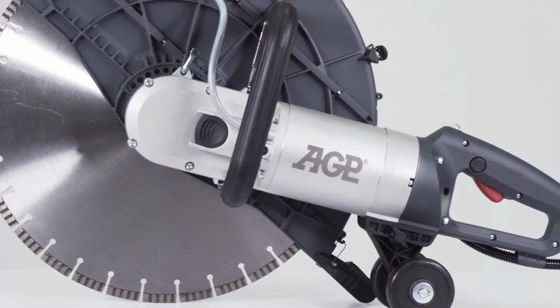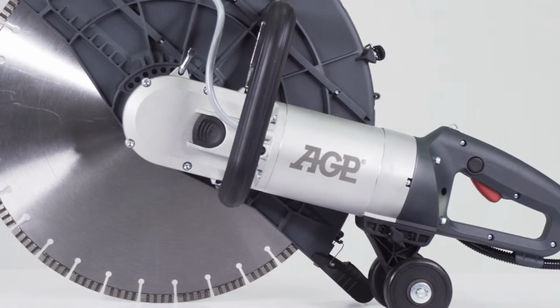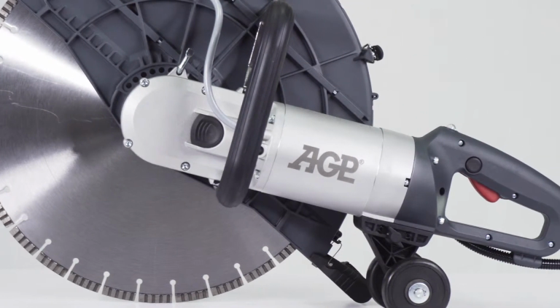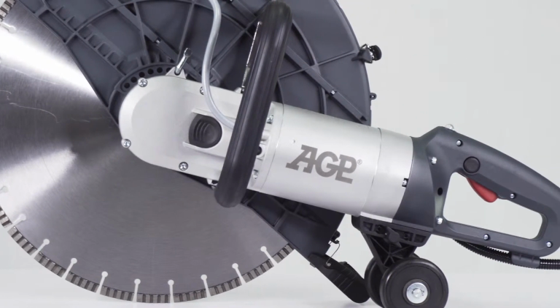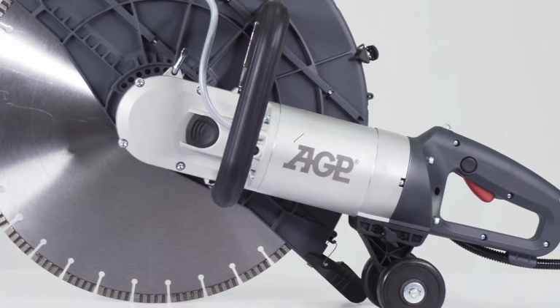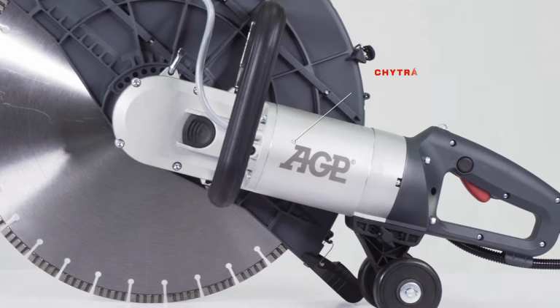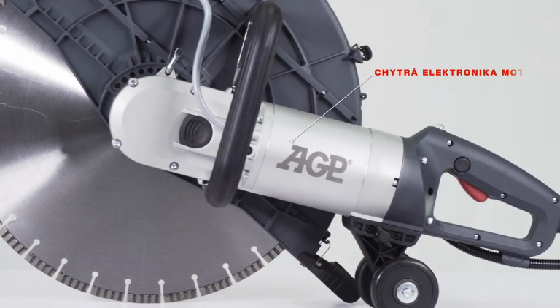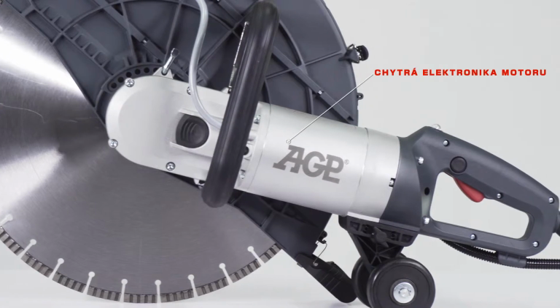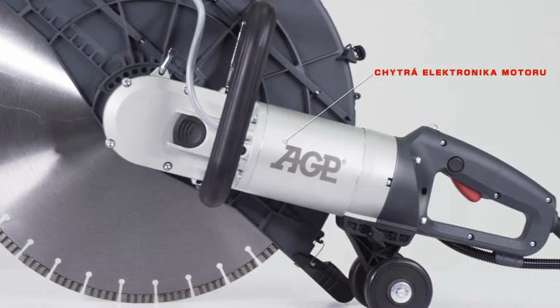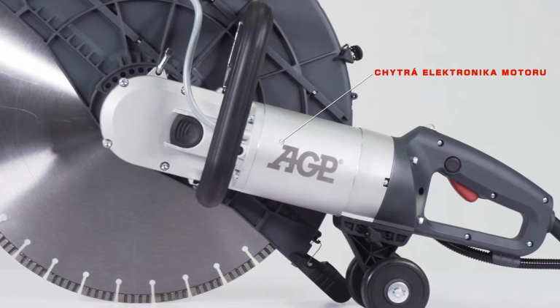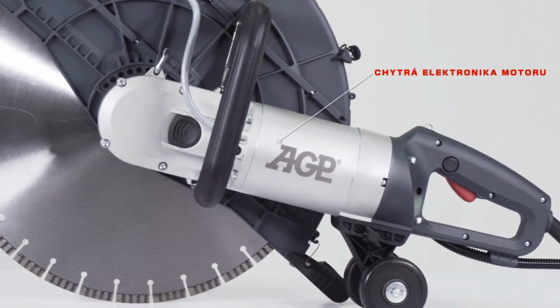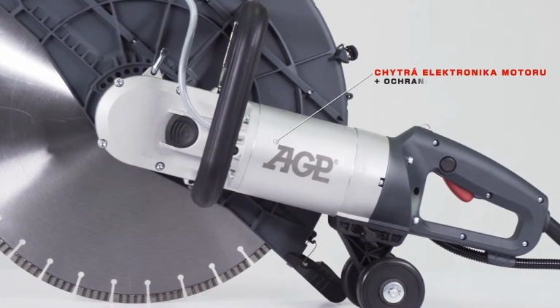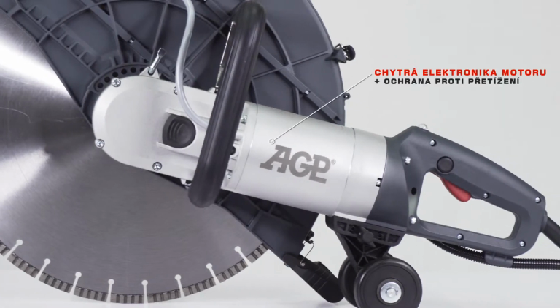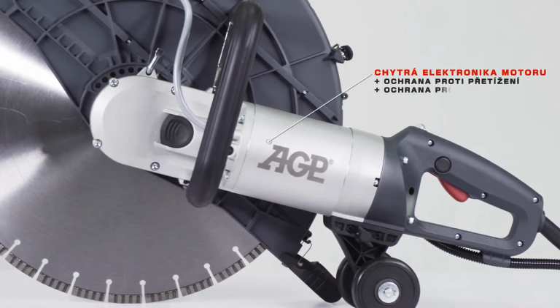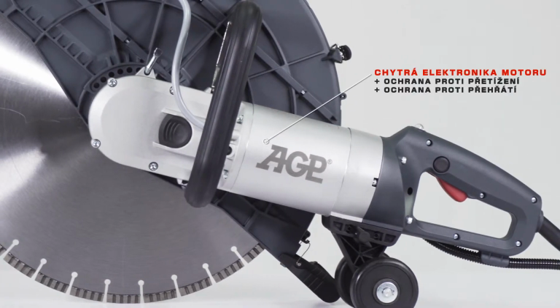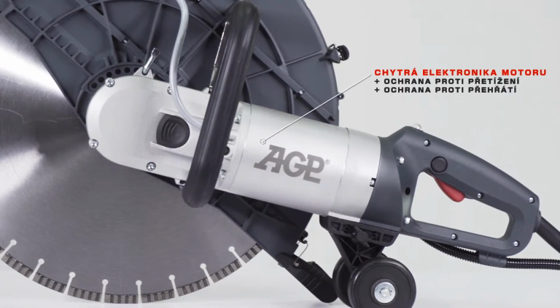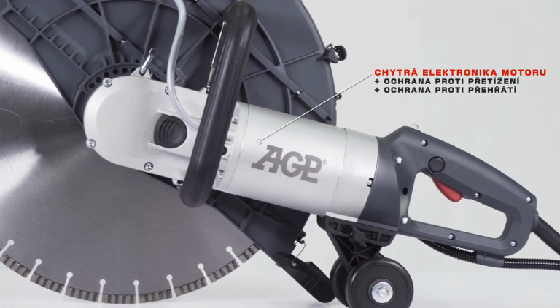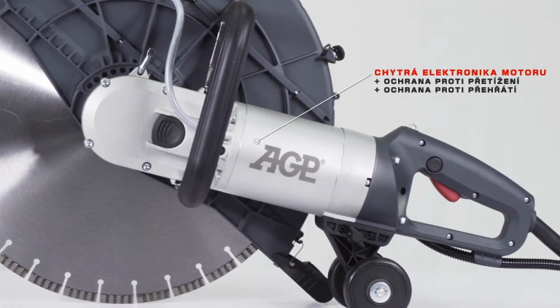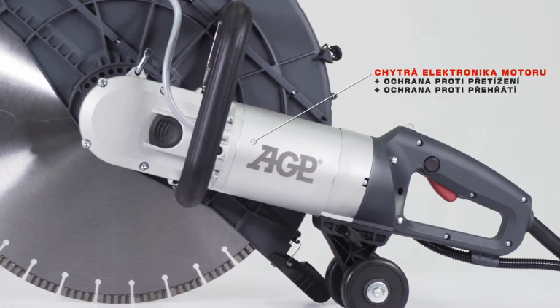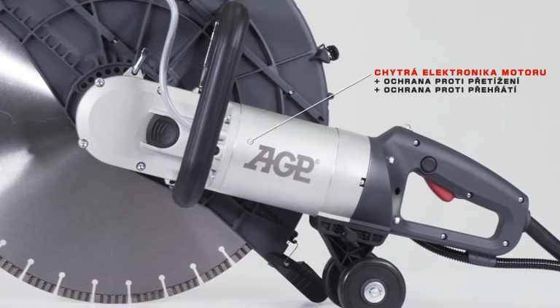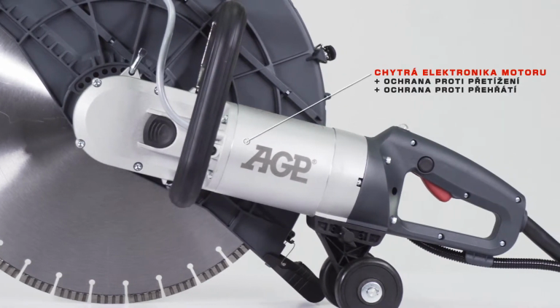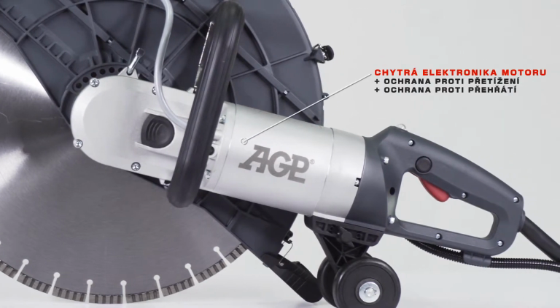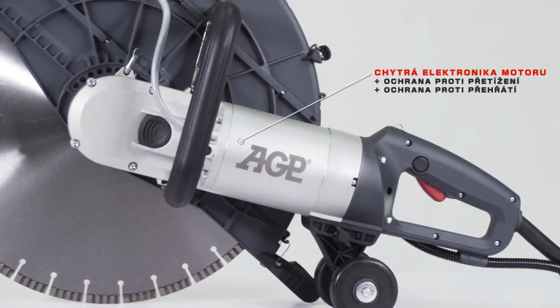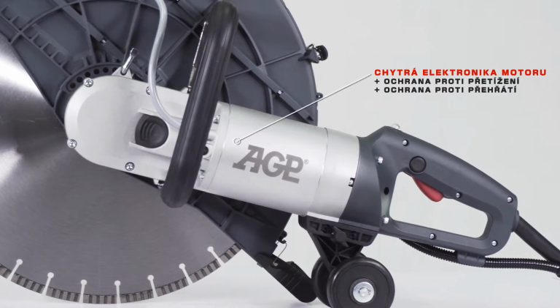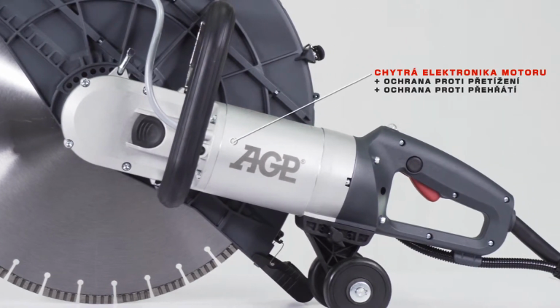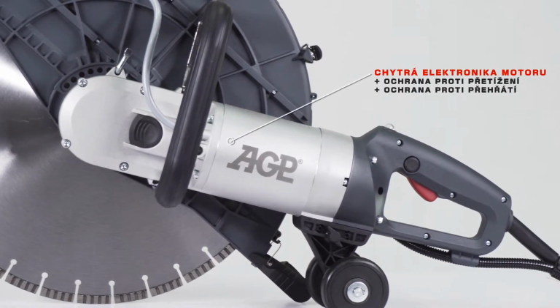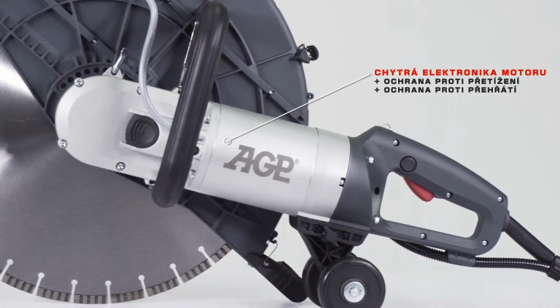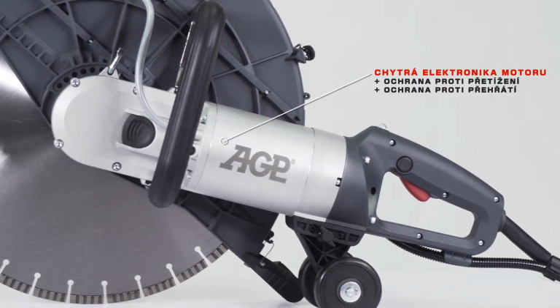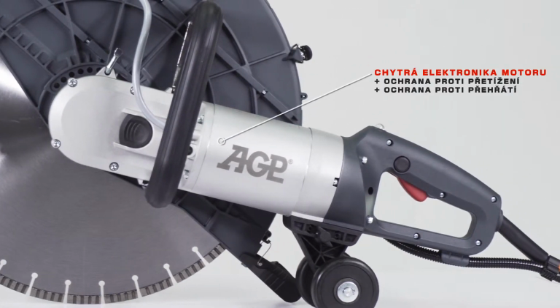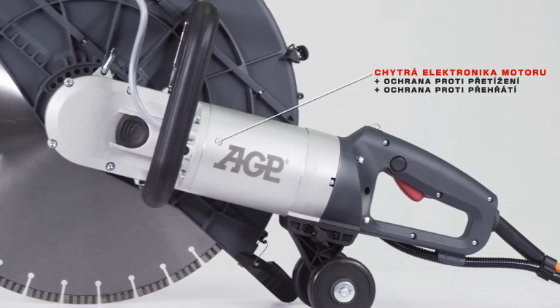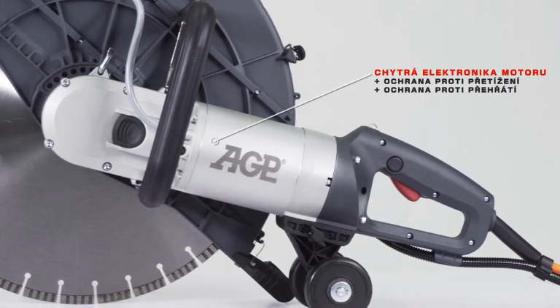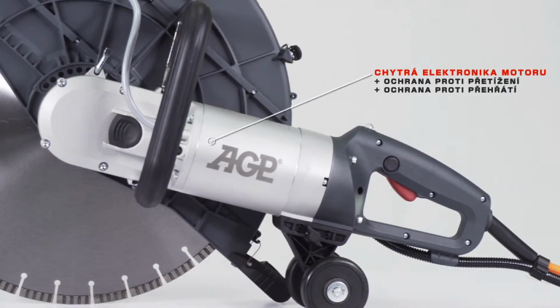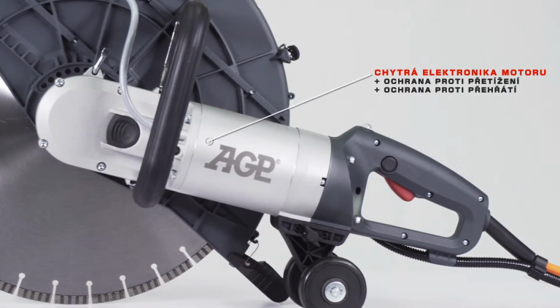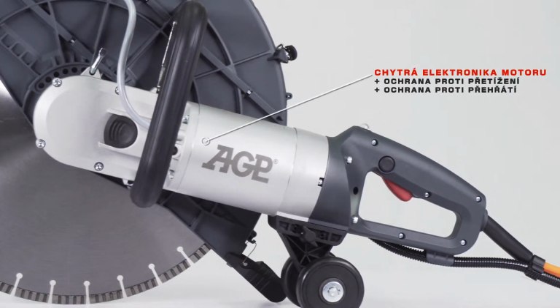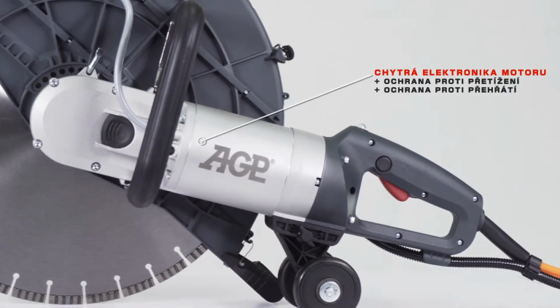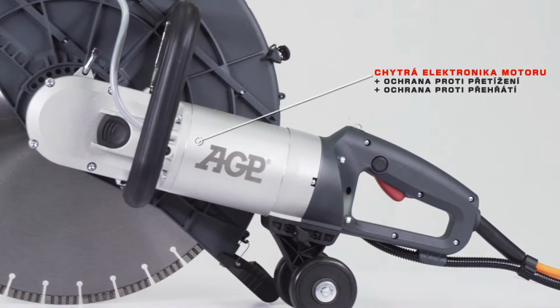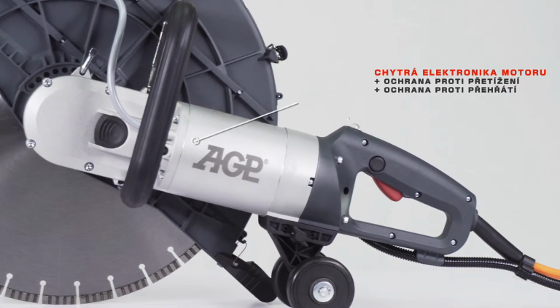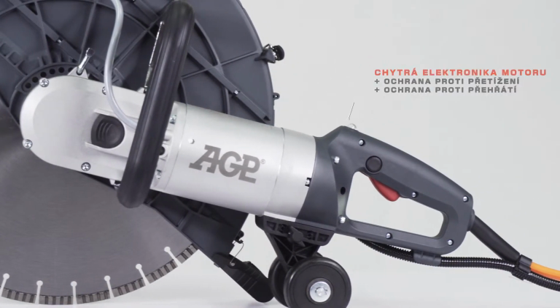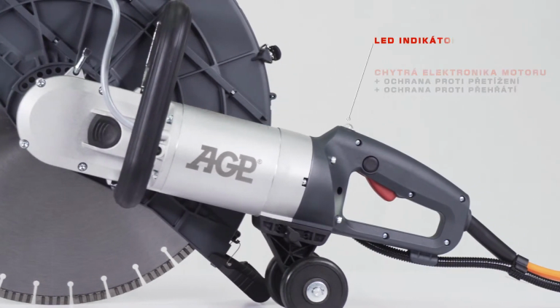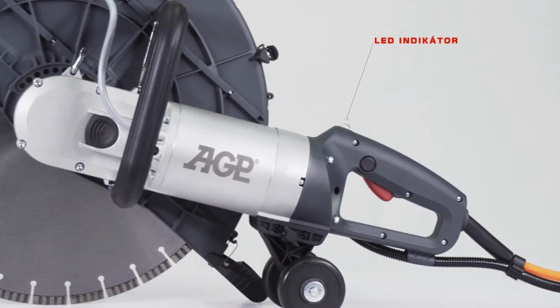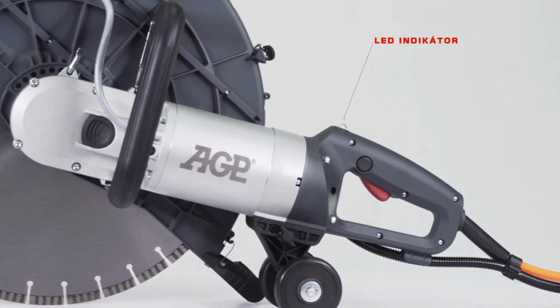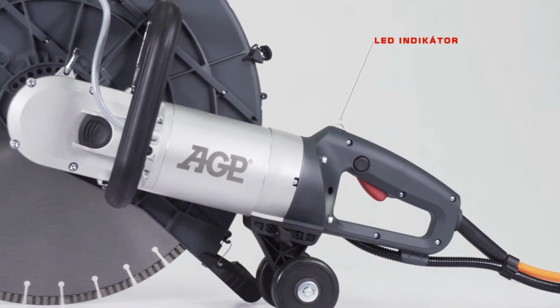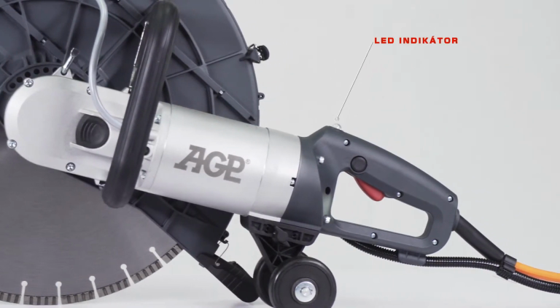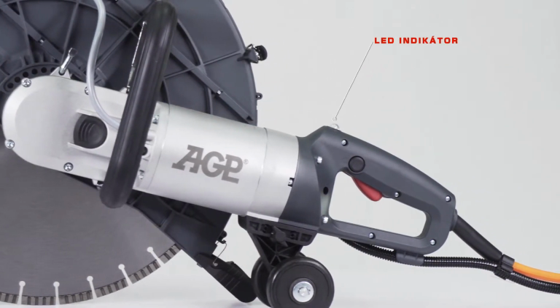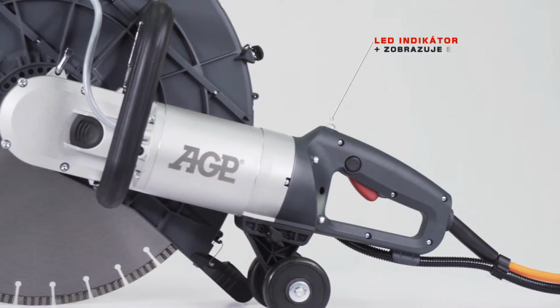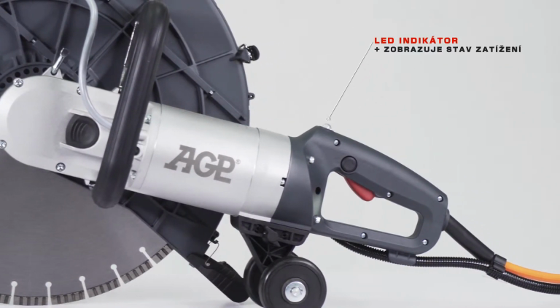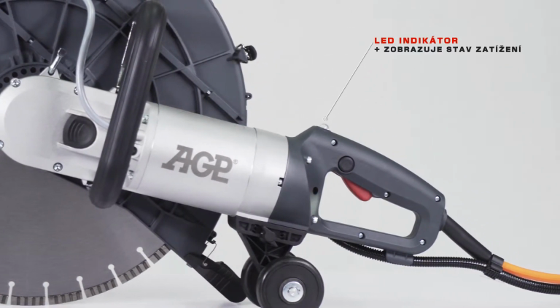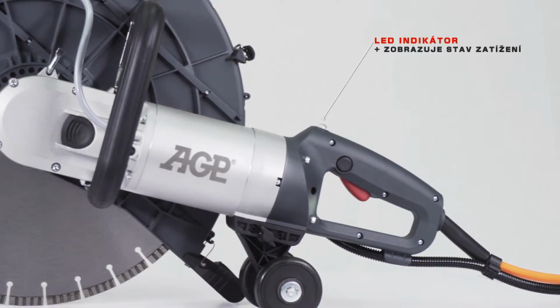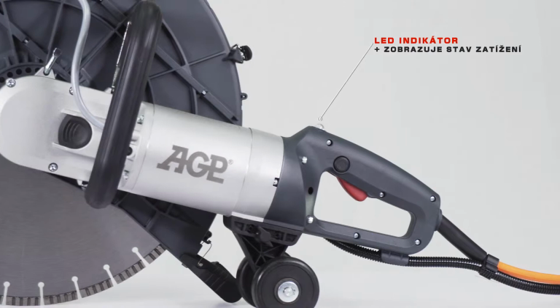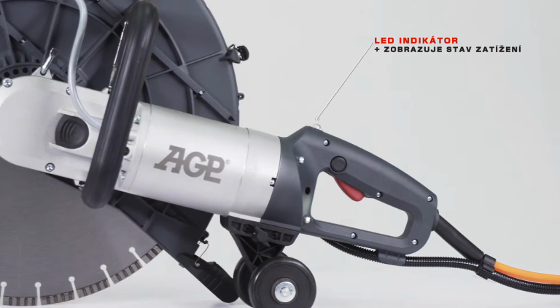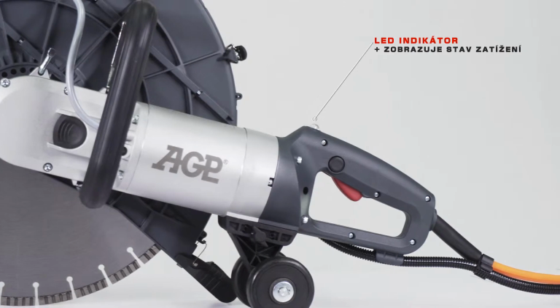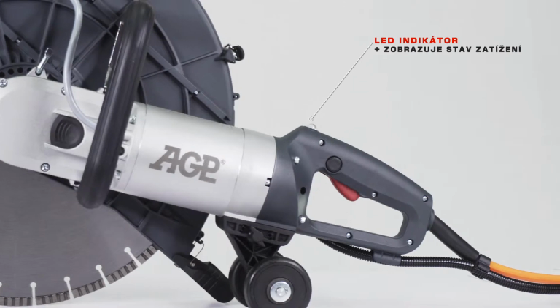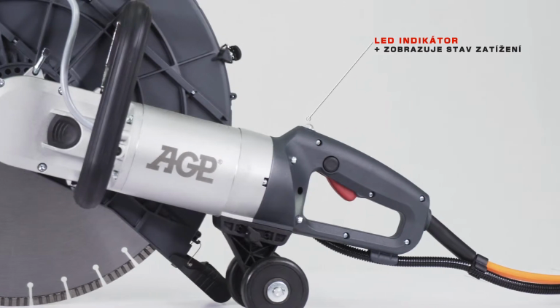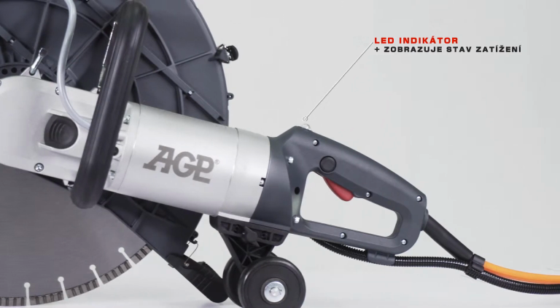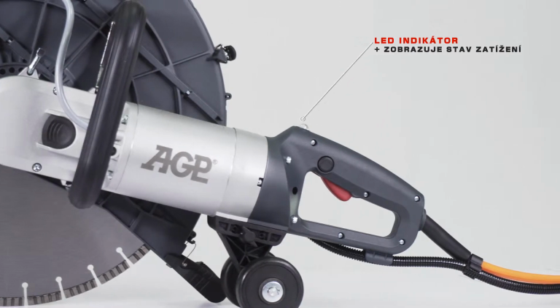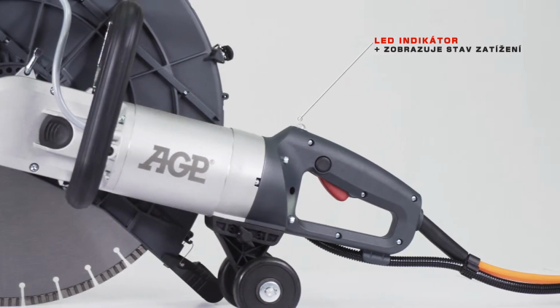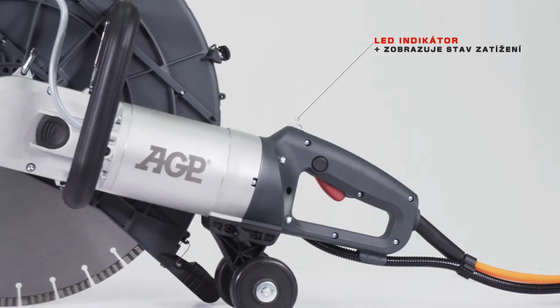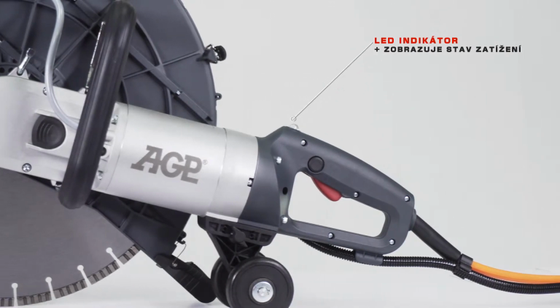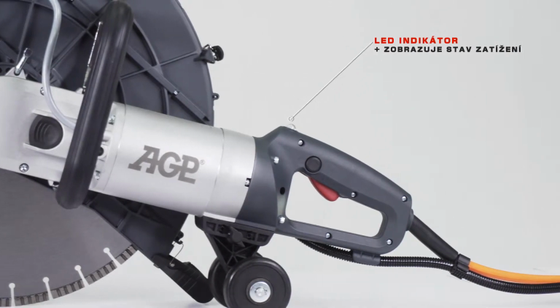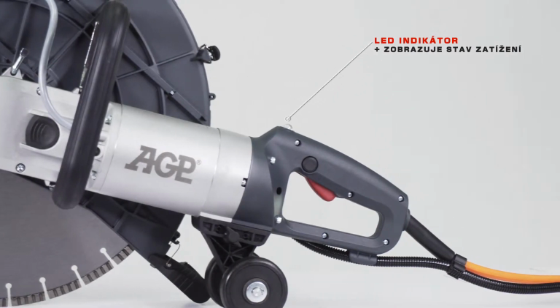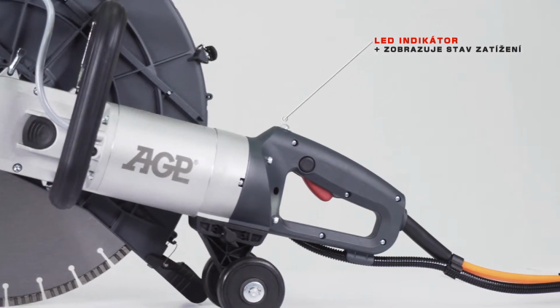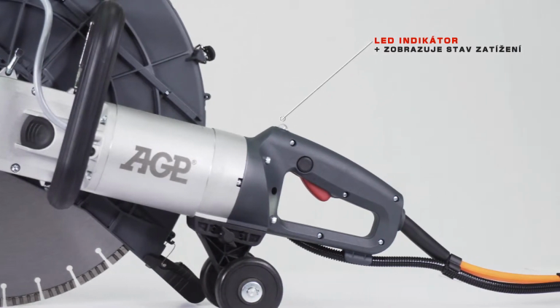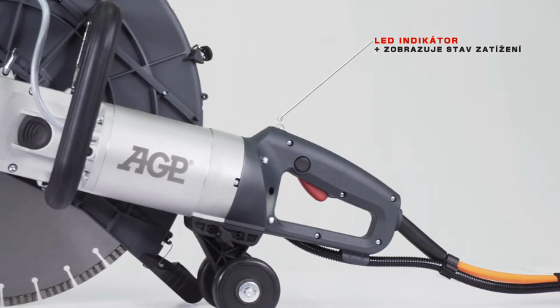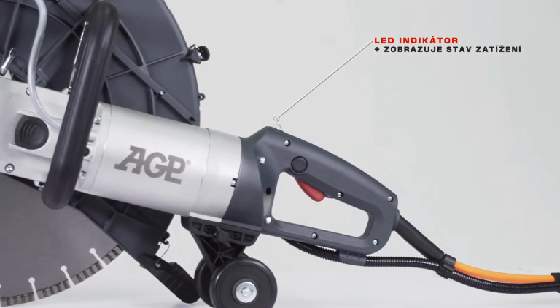The motor has advanced motor protection with overload and thermal protection, and an LED indicator that indicates load conditions.